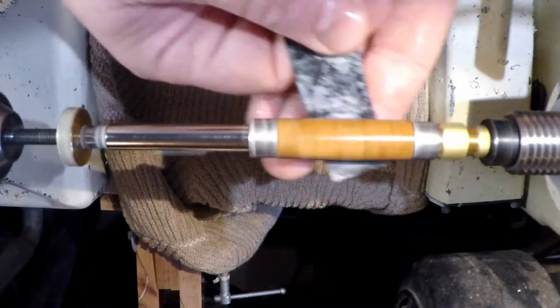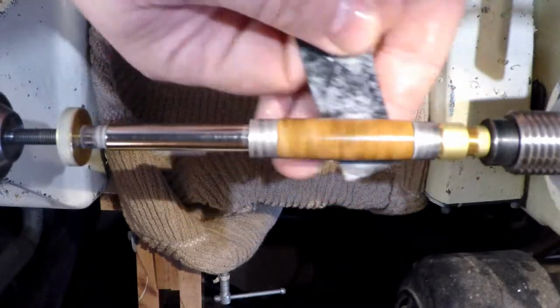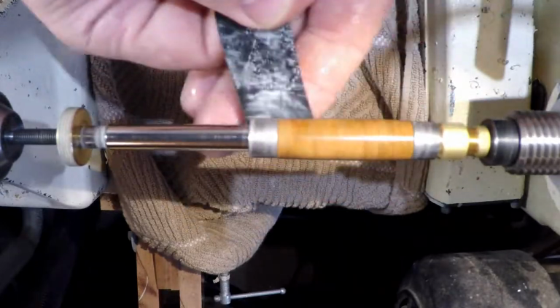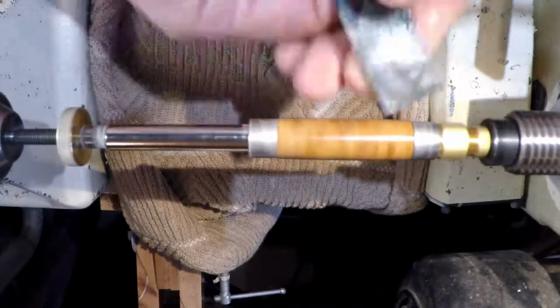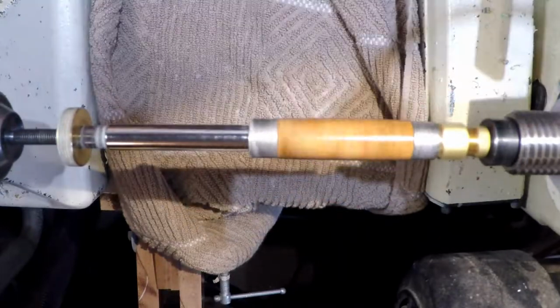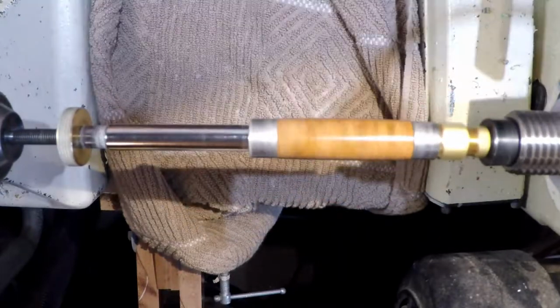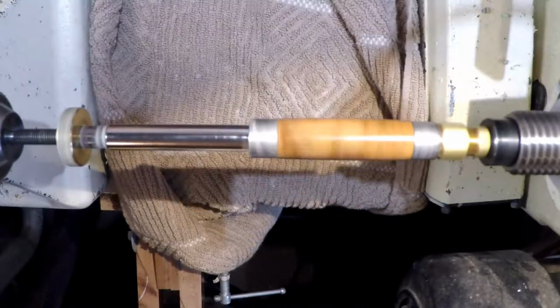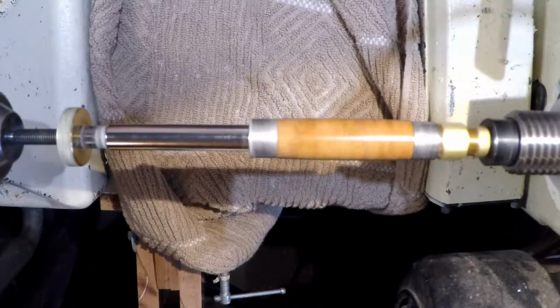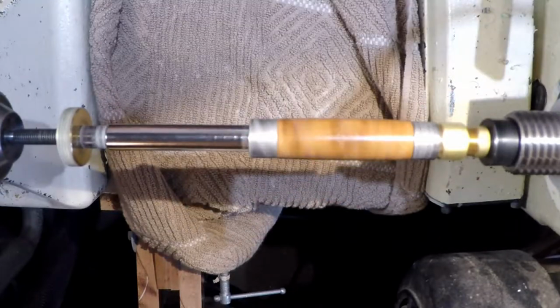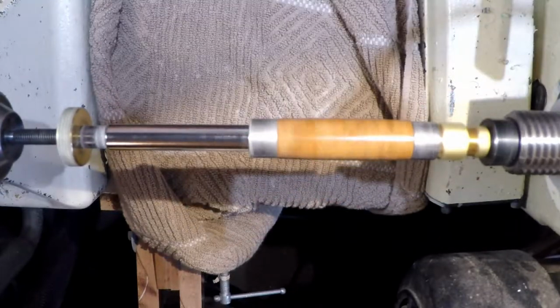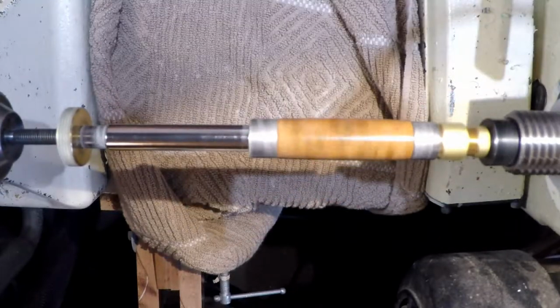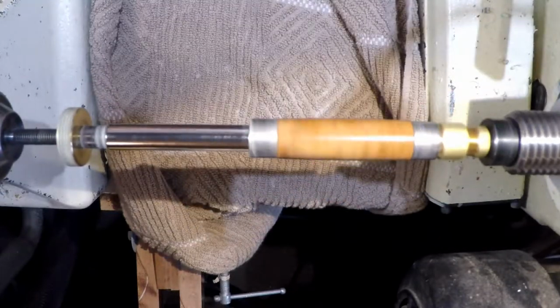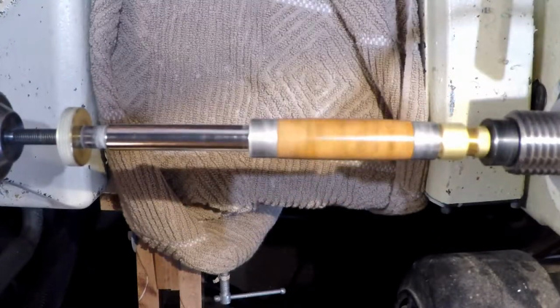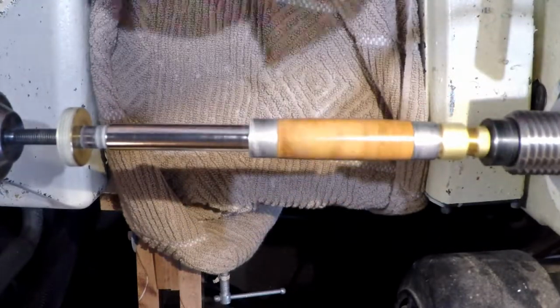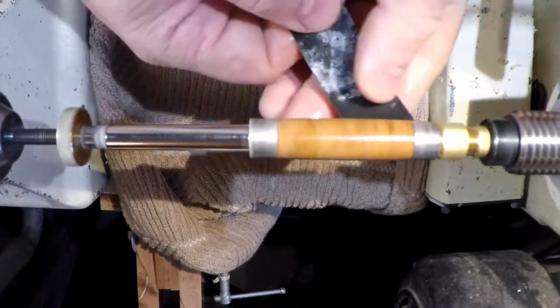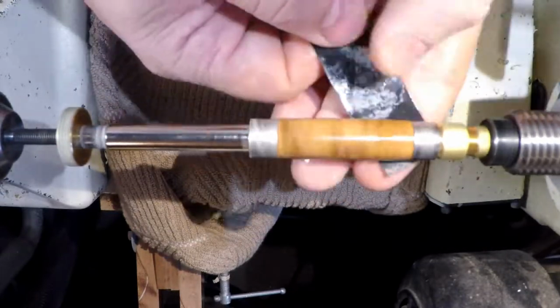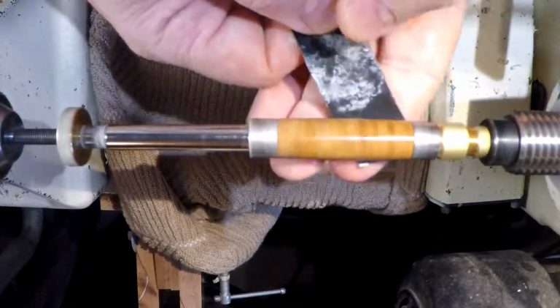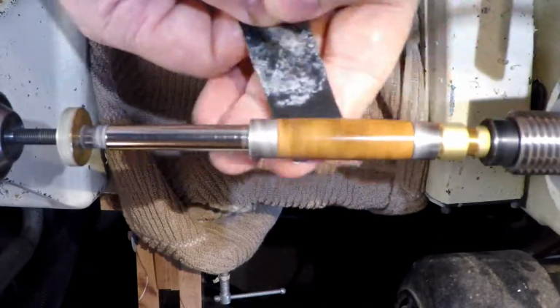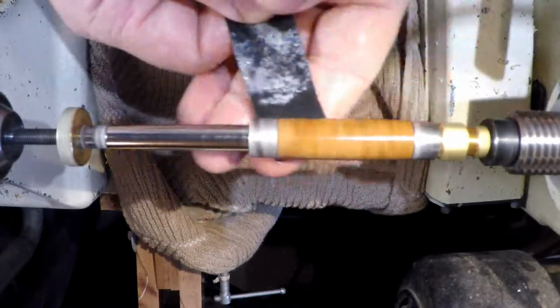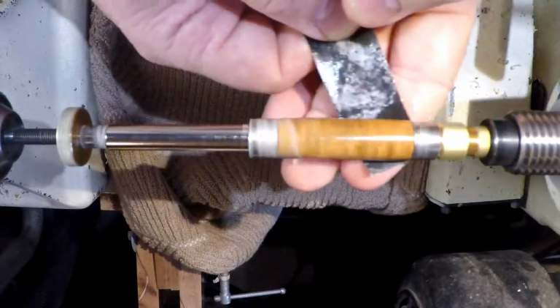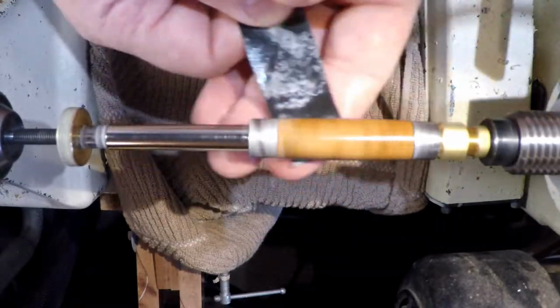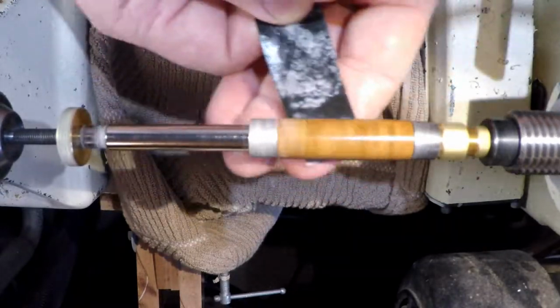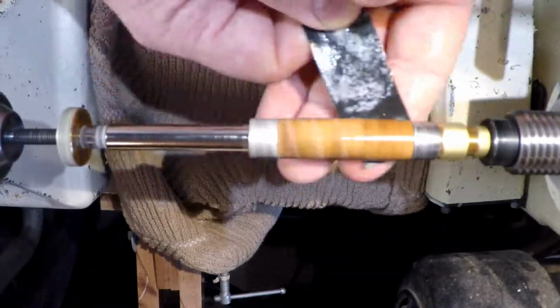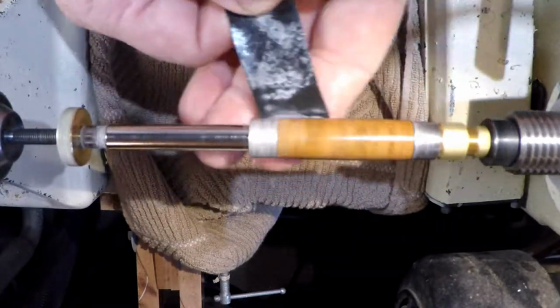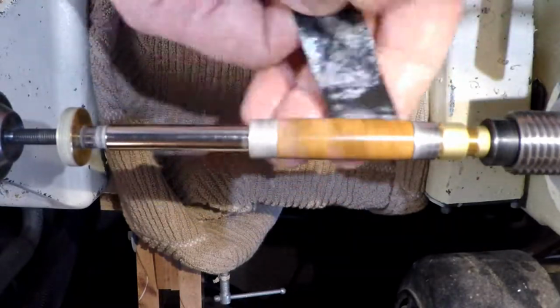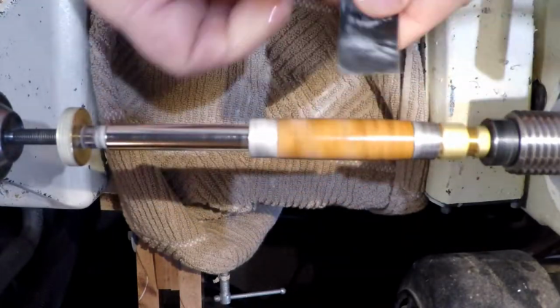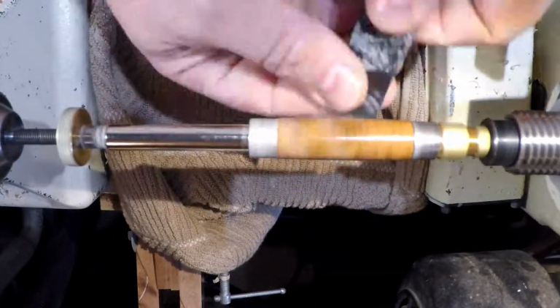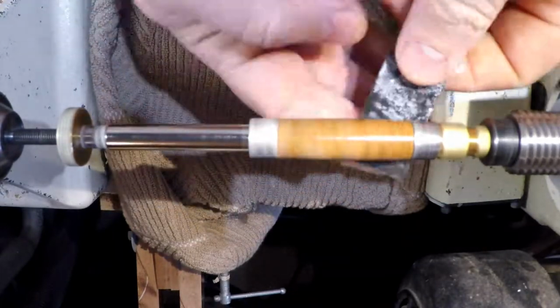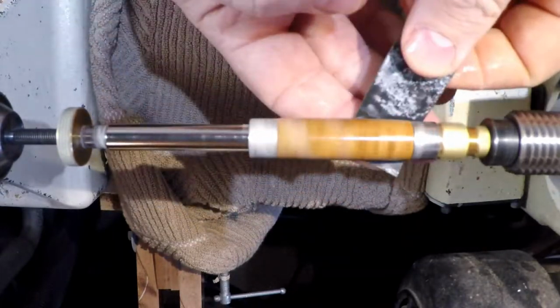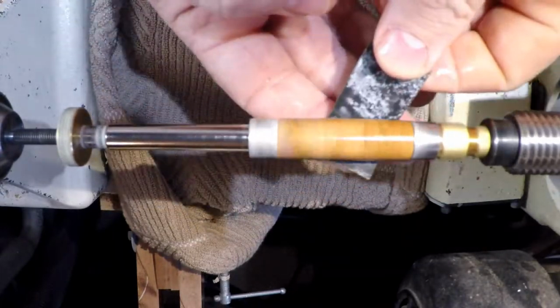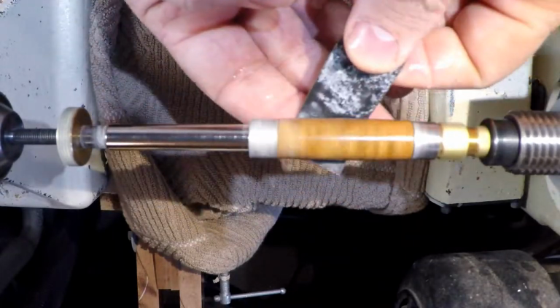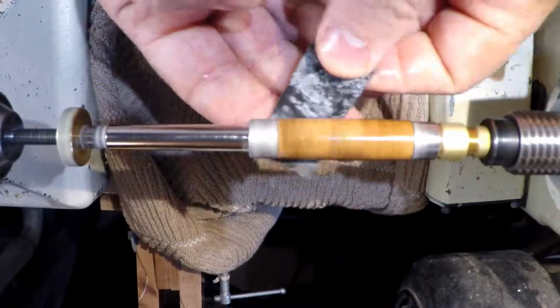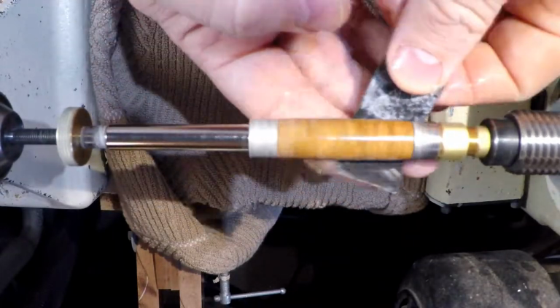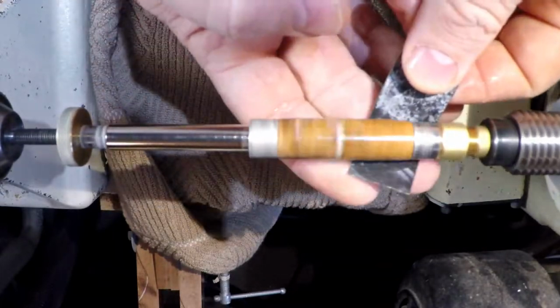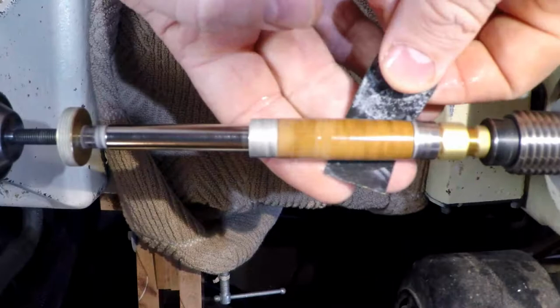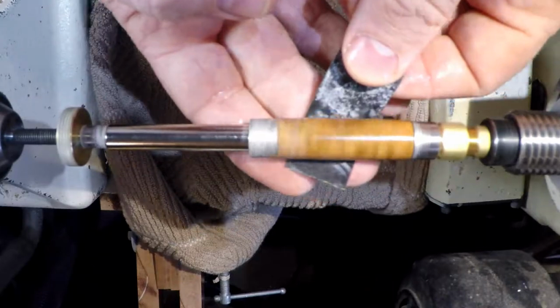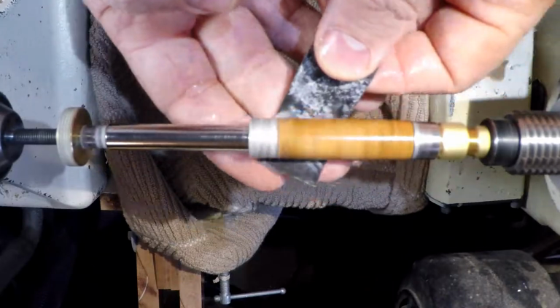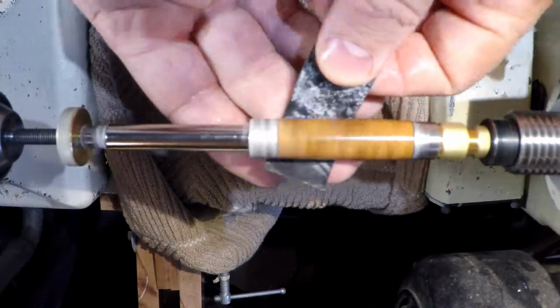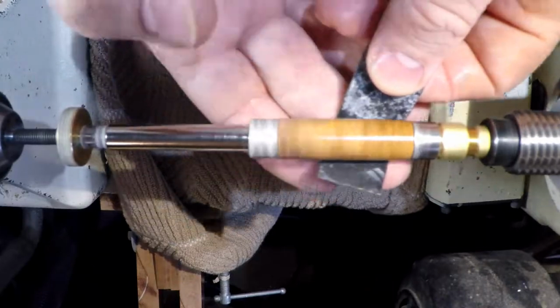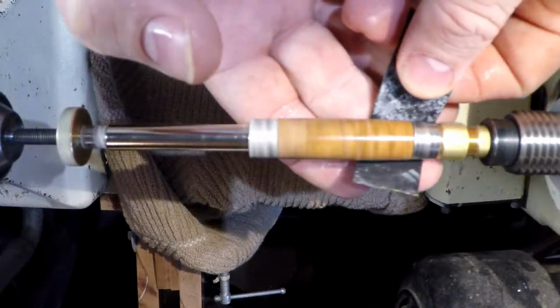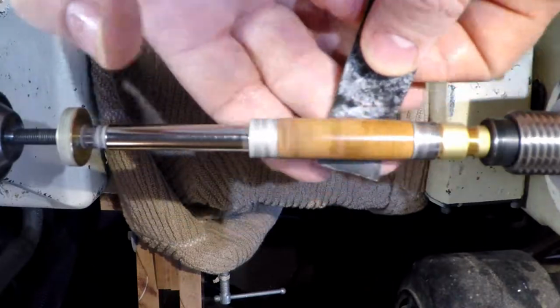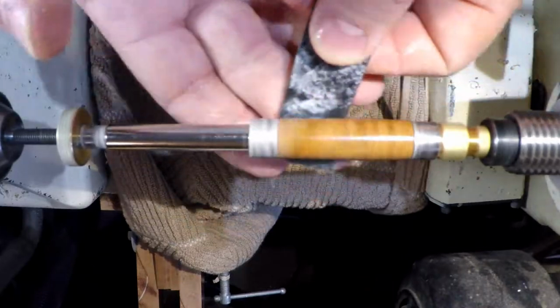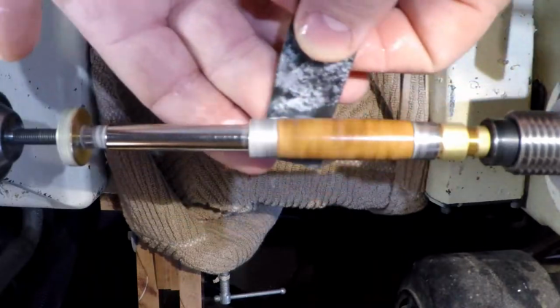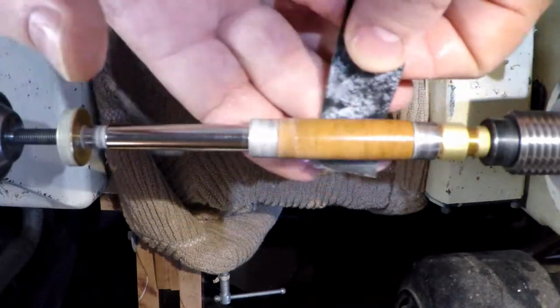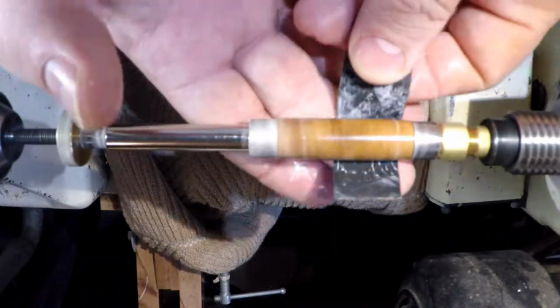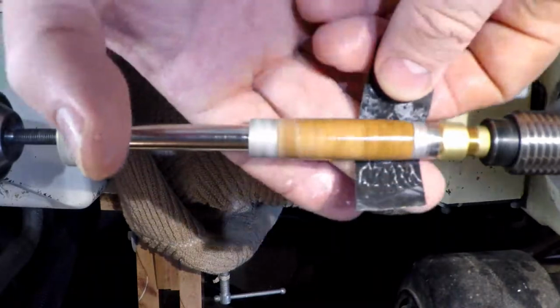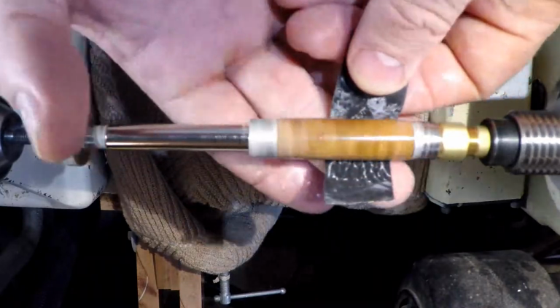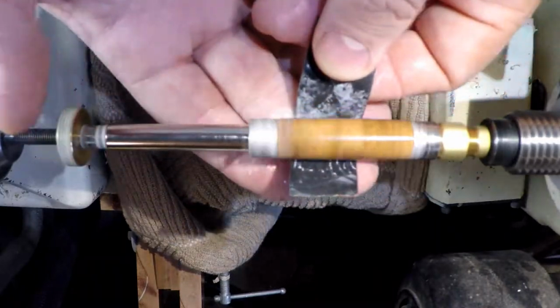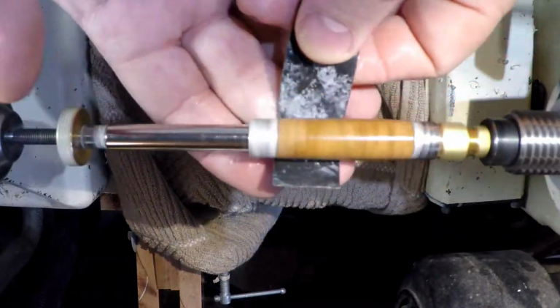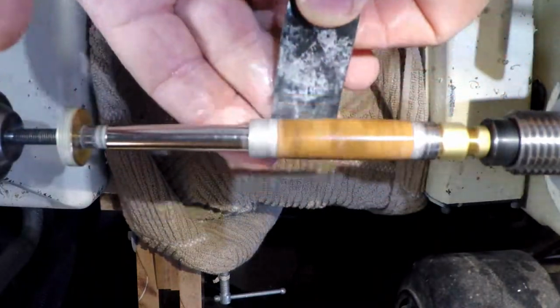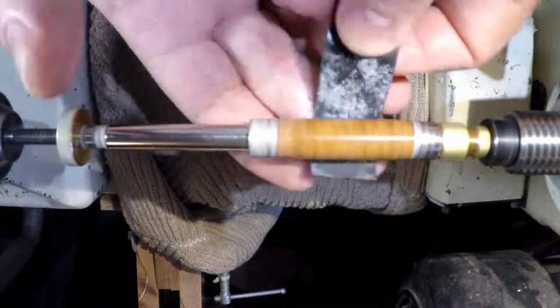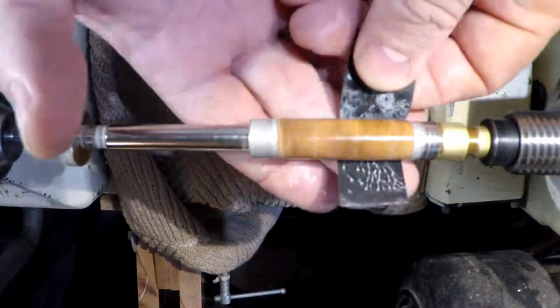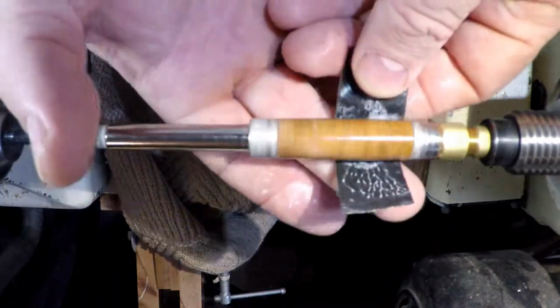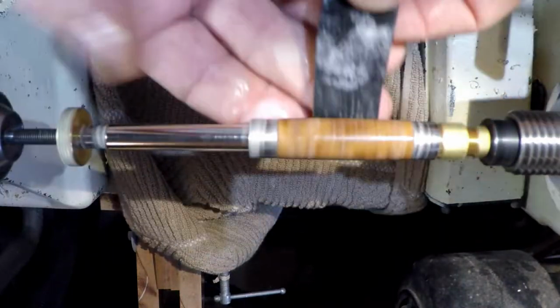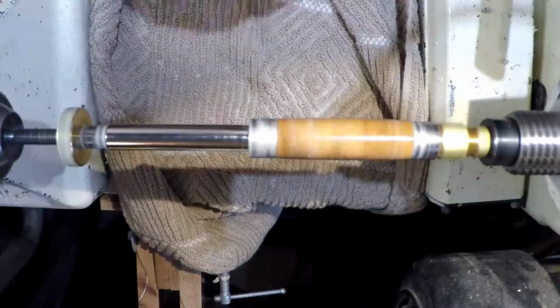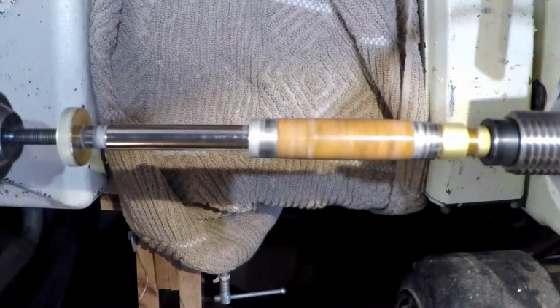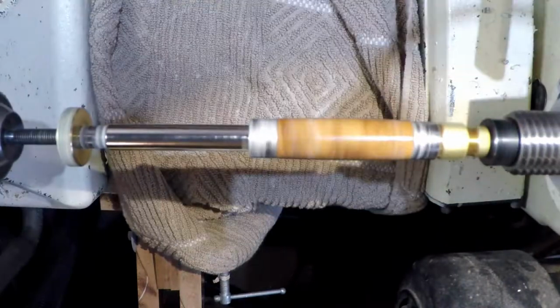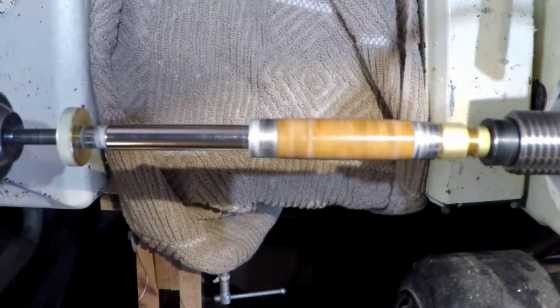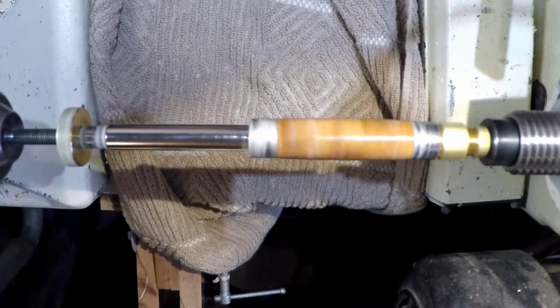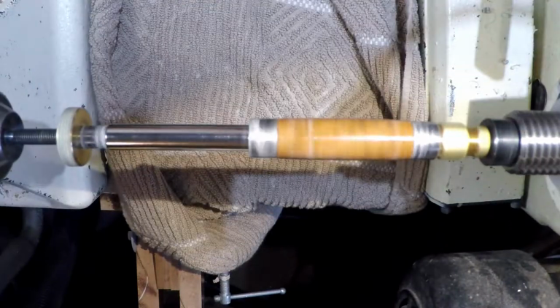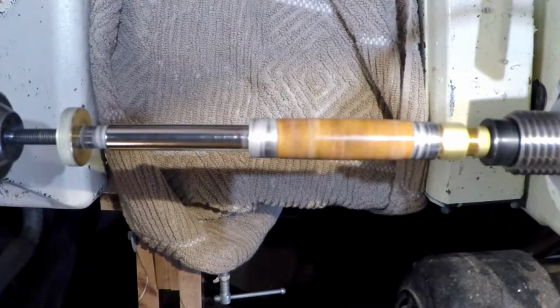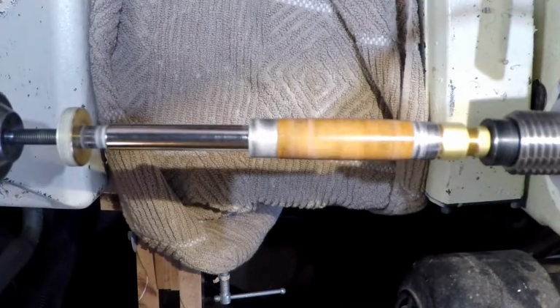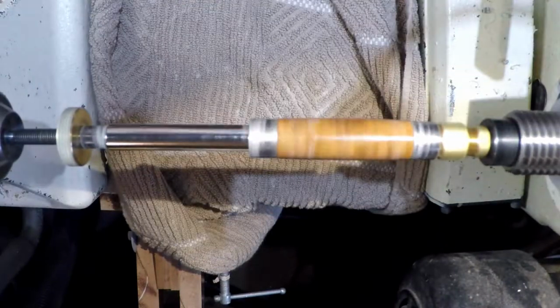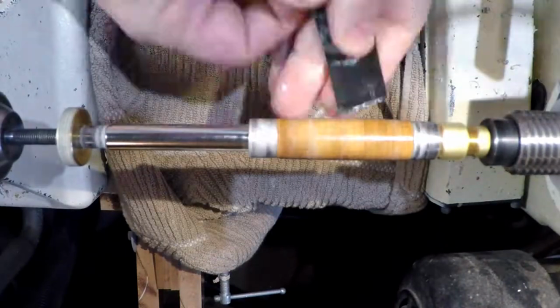Wet sanding up to 12,000 grit and a final polish using an automotive buffing liquid results in a mirror-like shine.